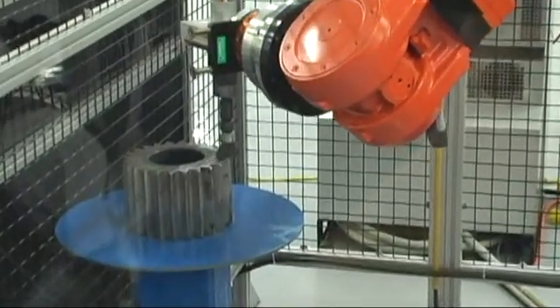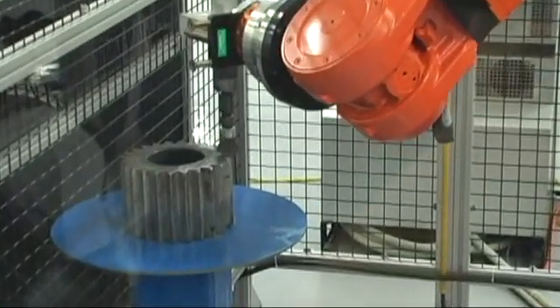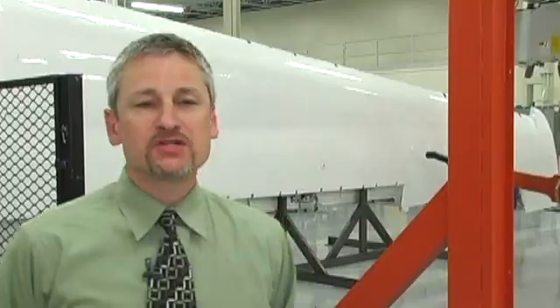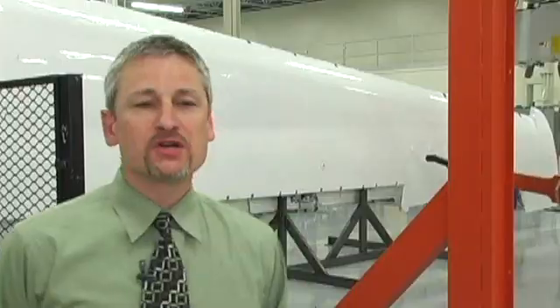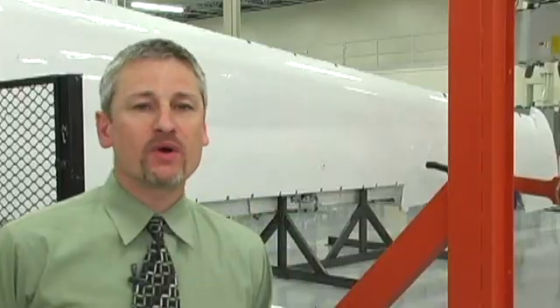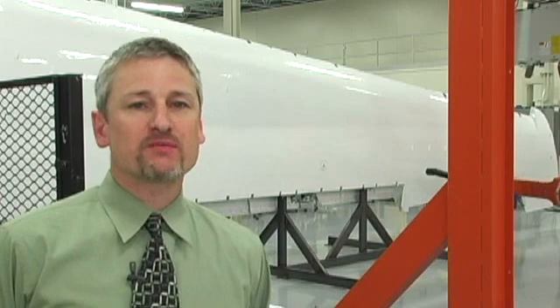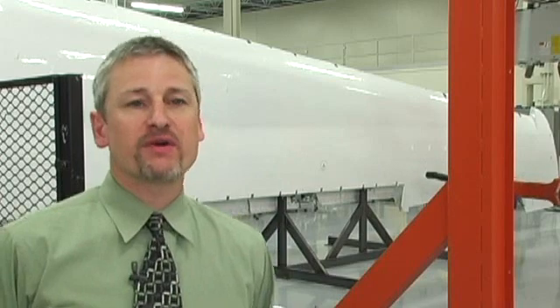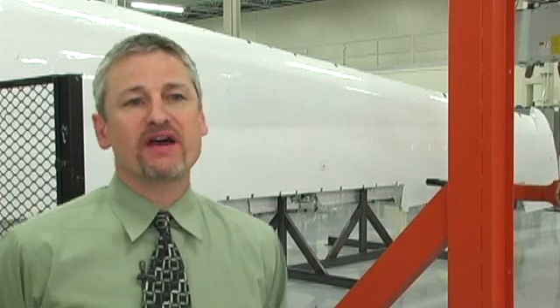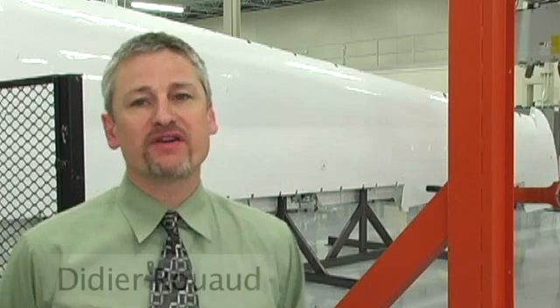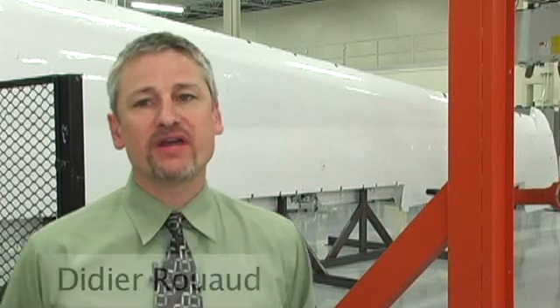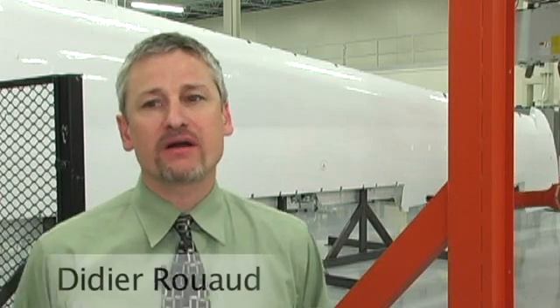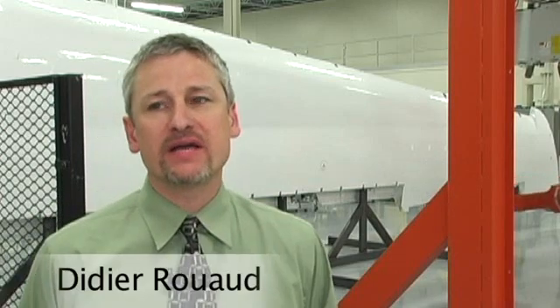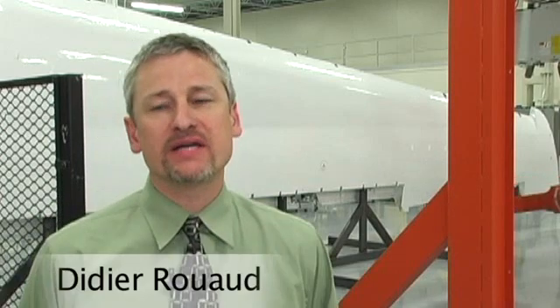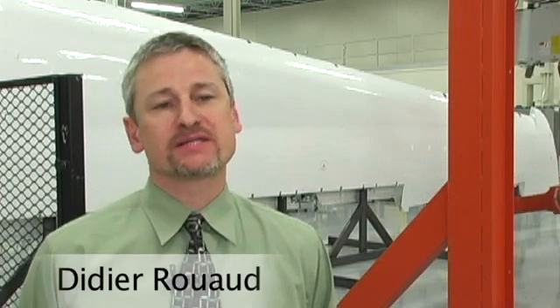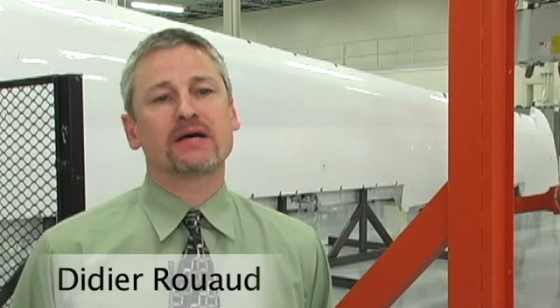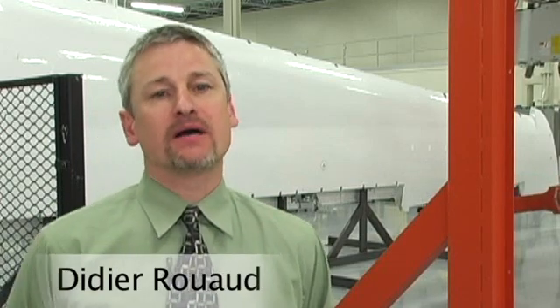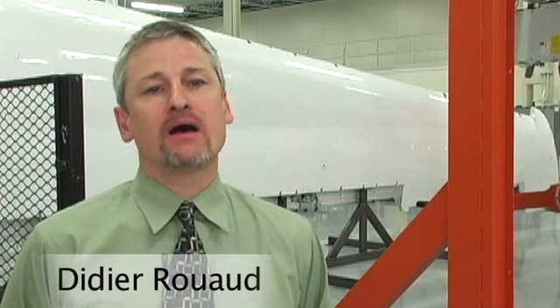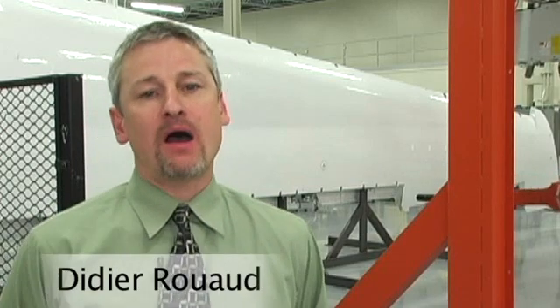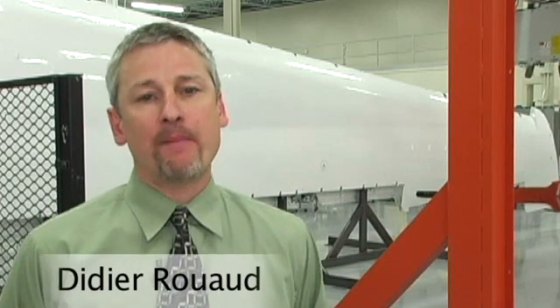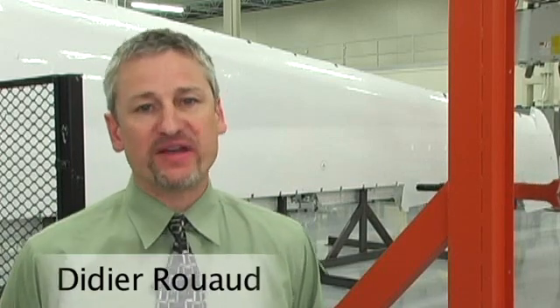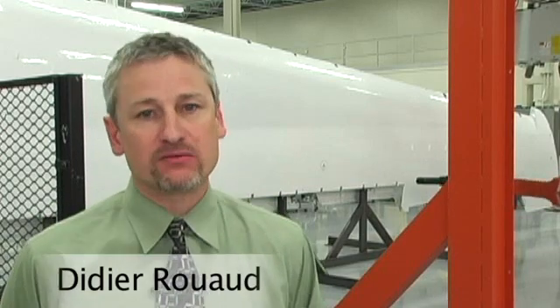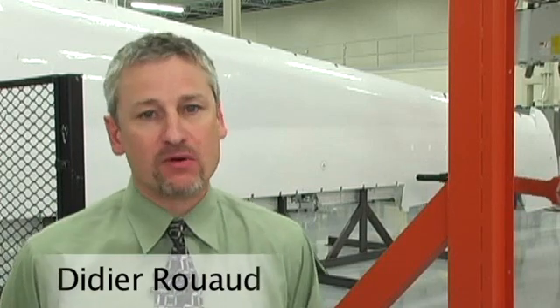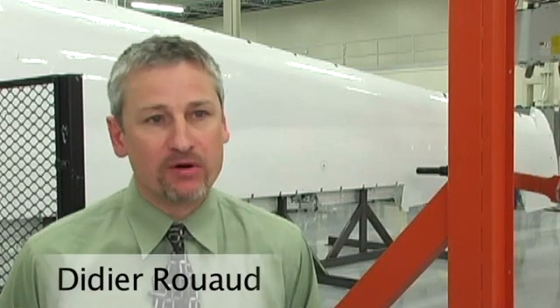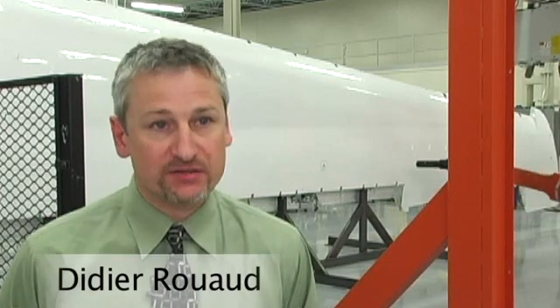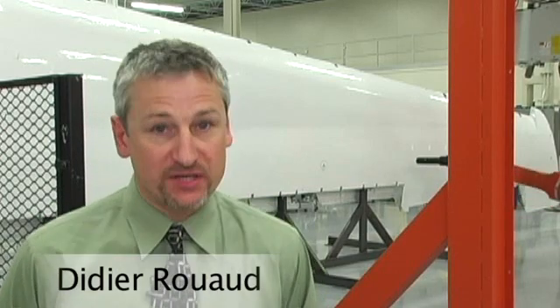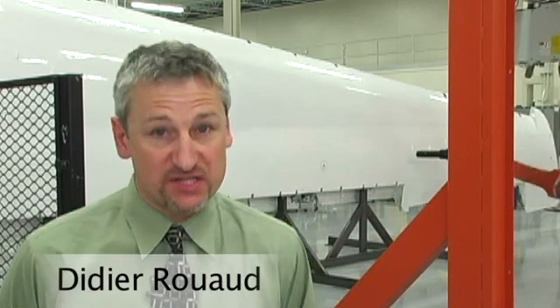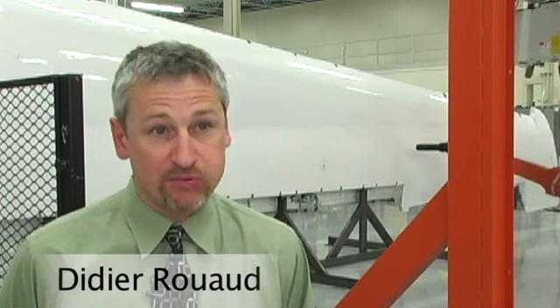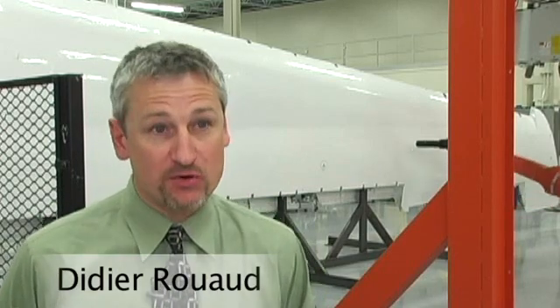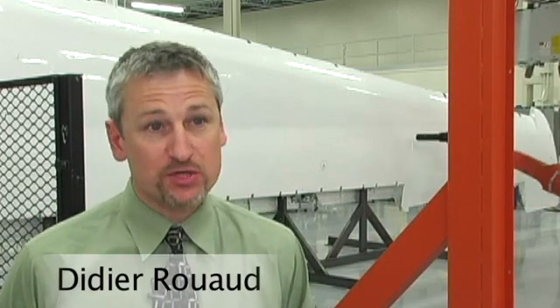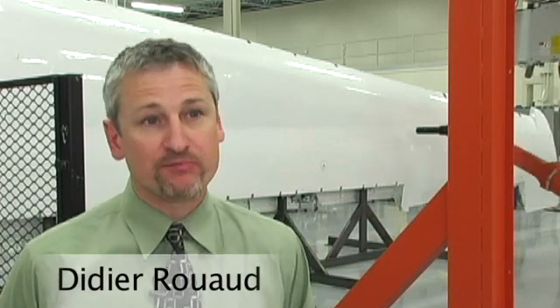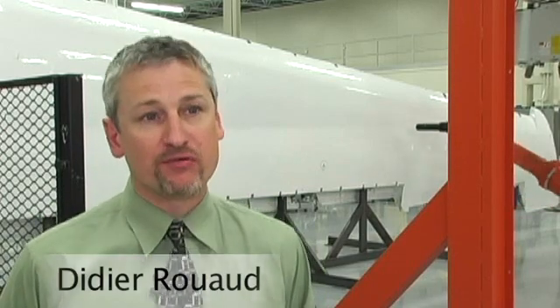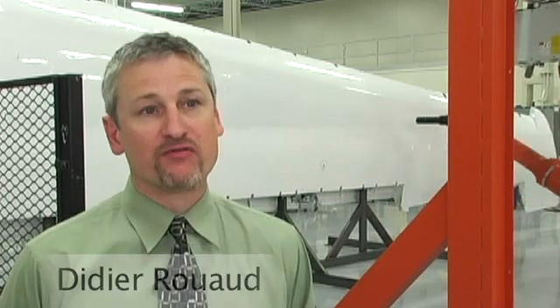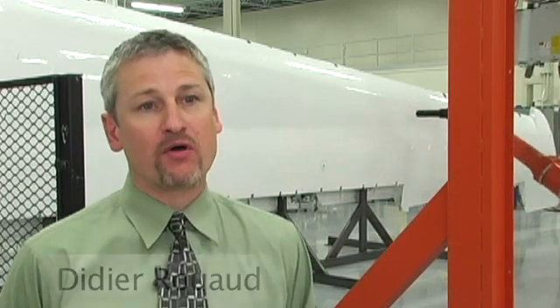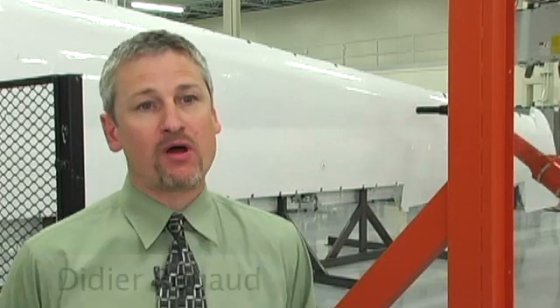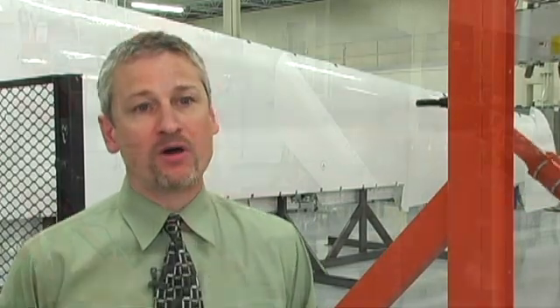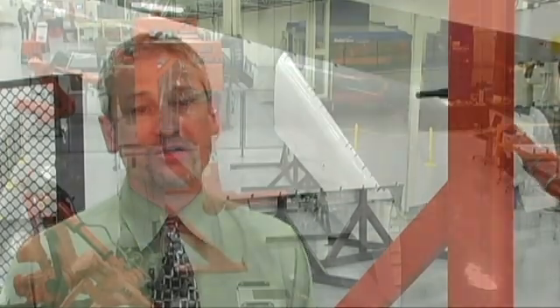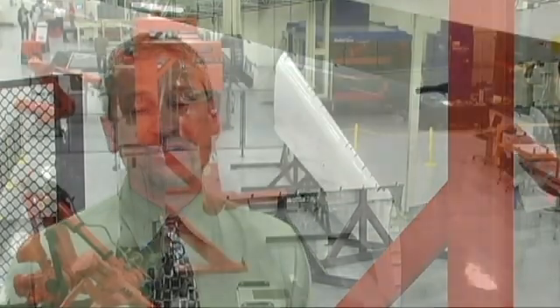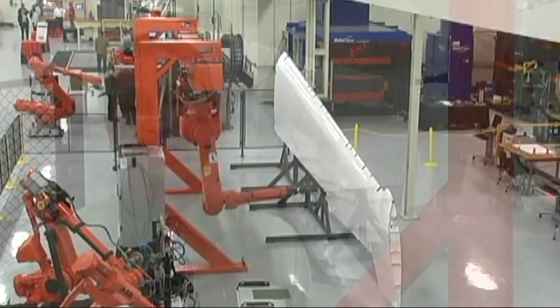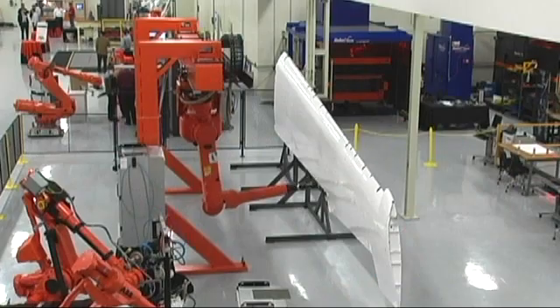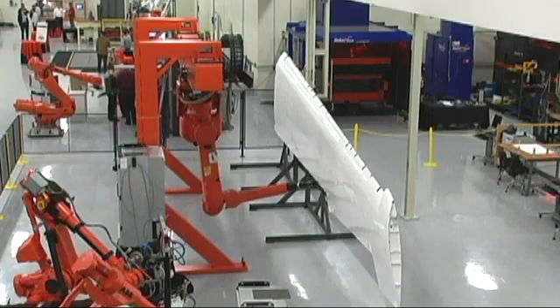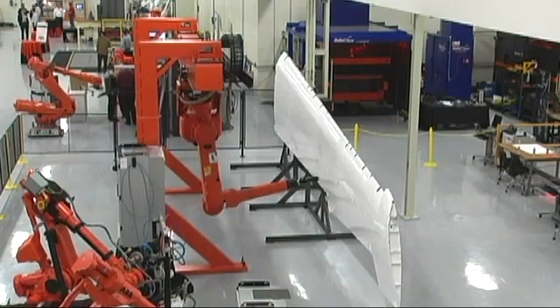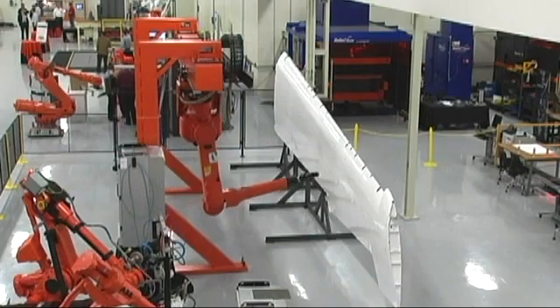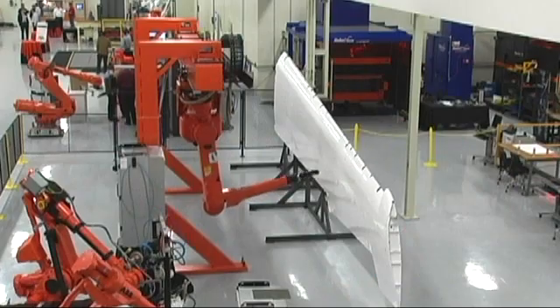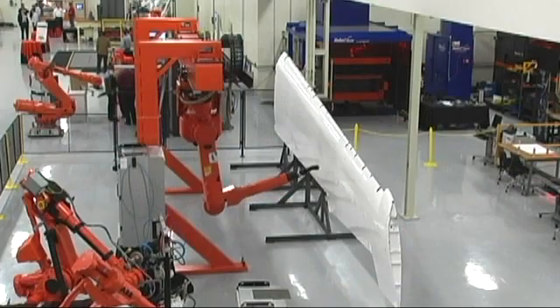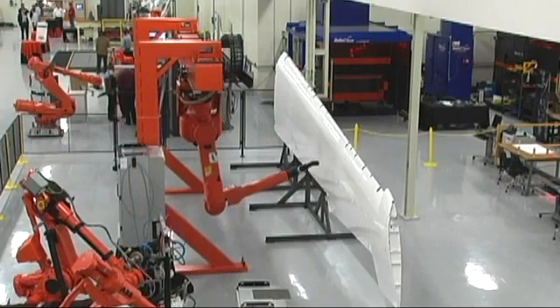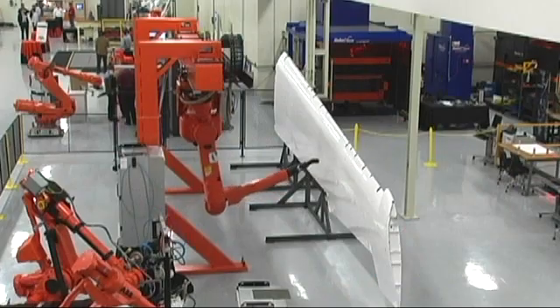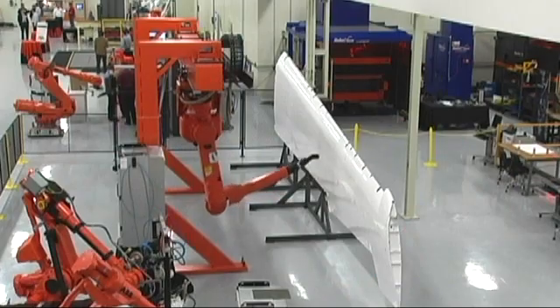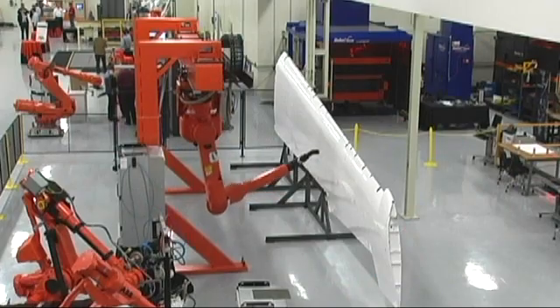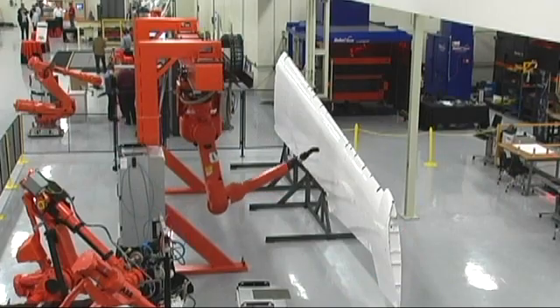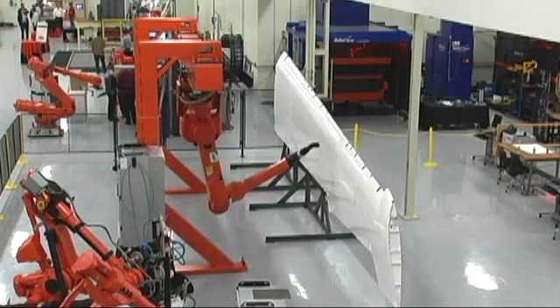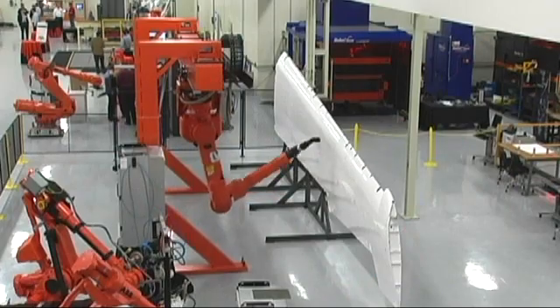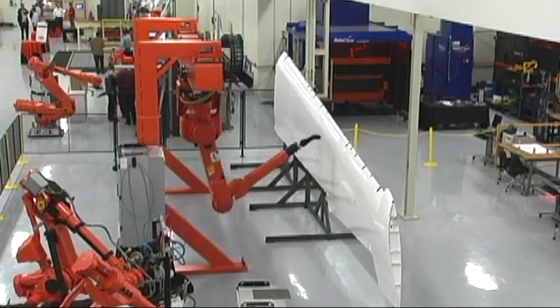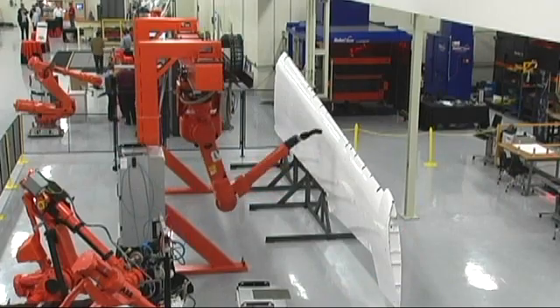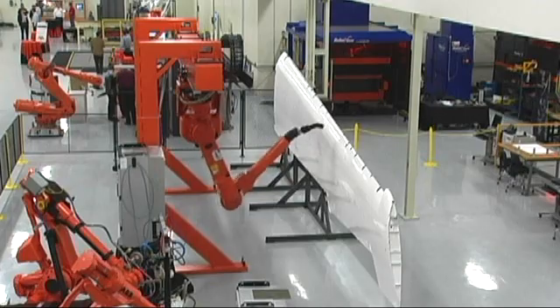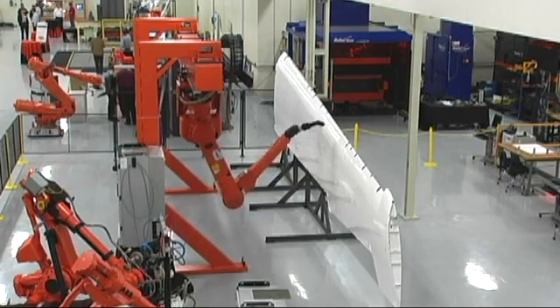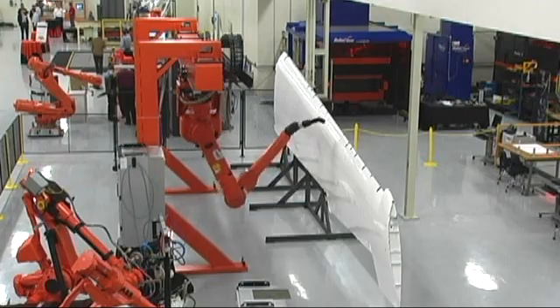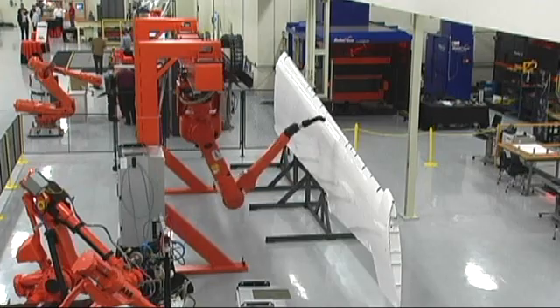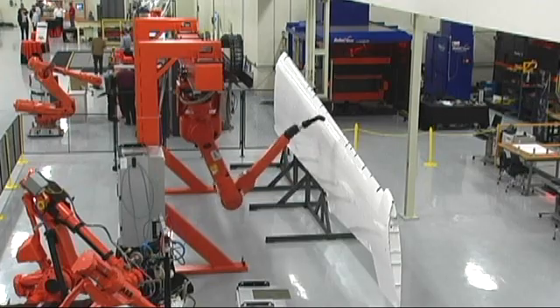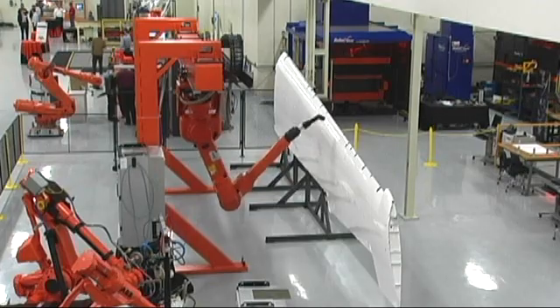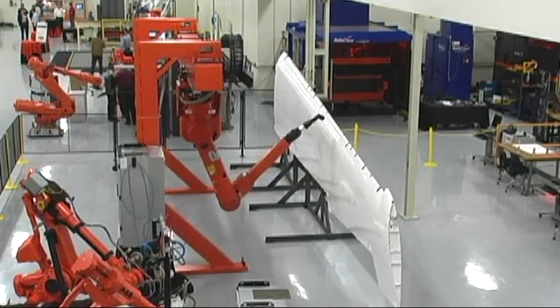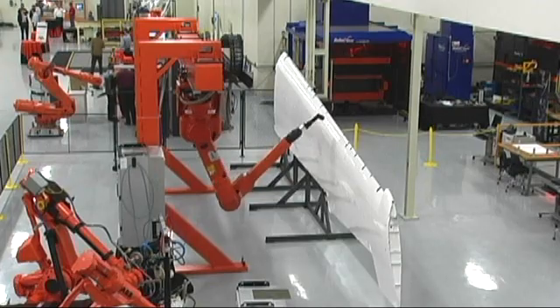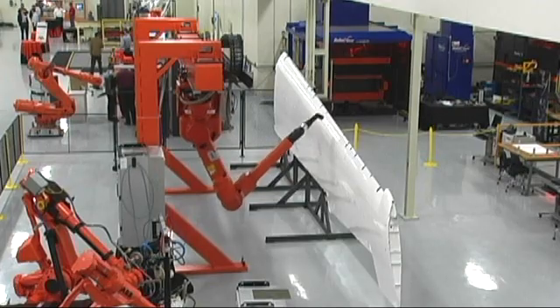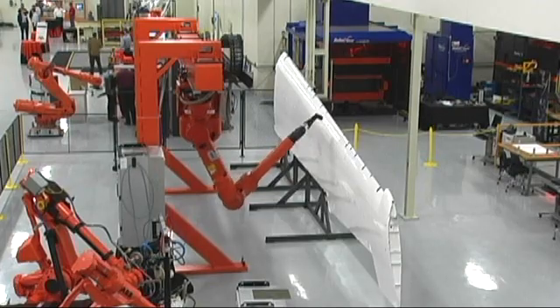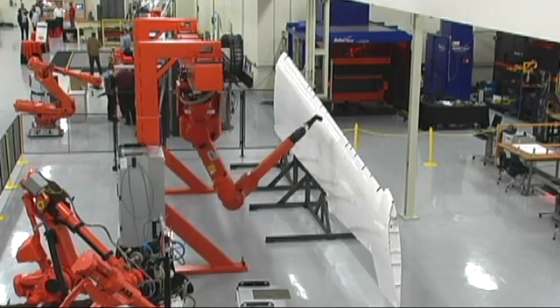So what we have here is a paint robot — an explosion-proof robot that is able to paint very, very large objects.